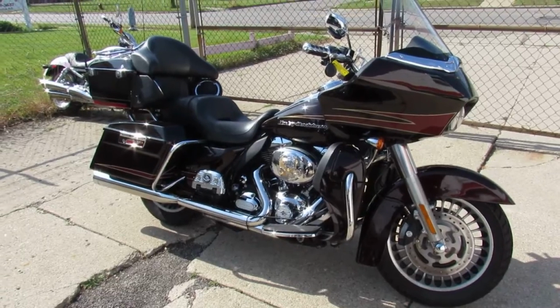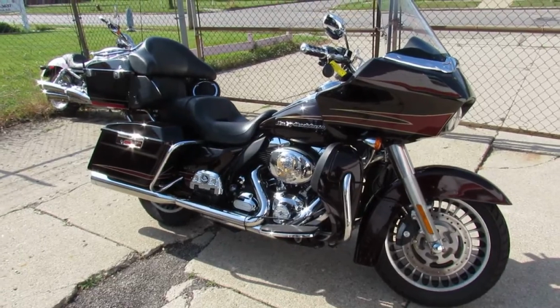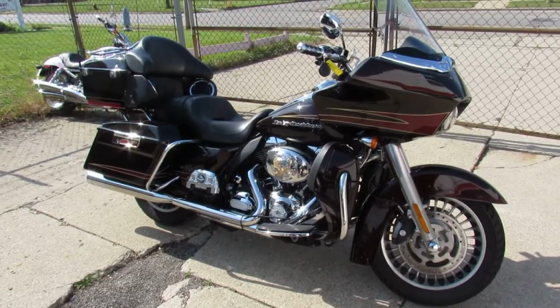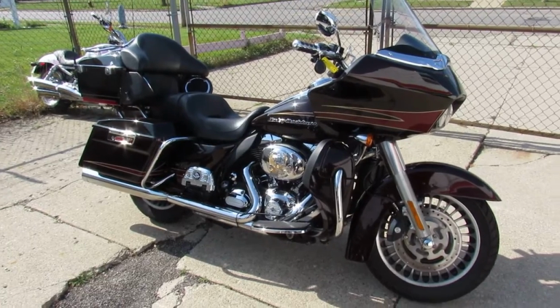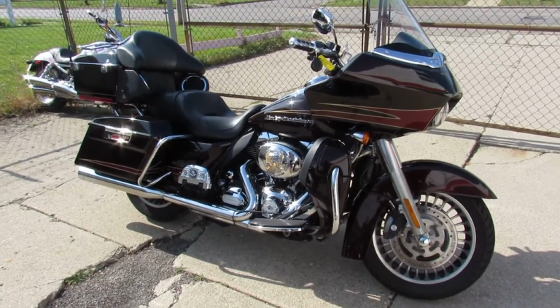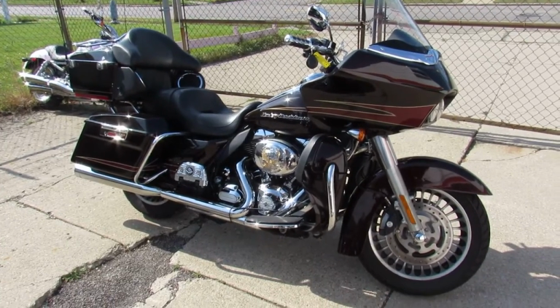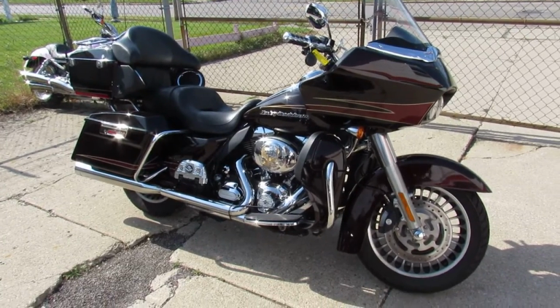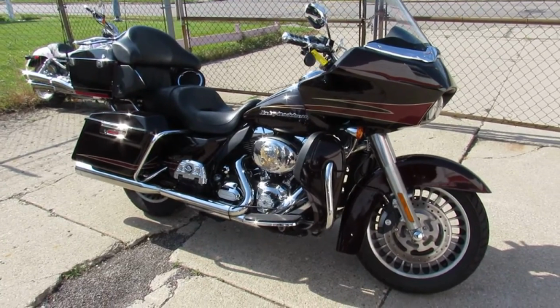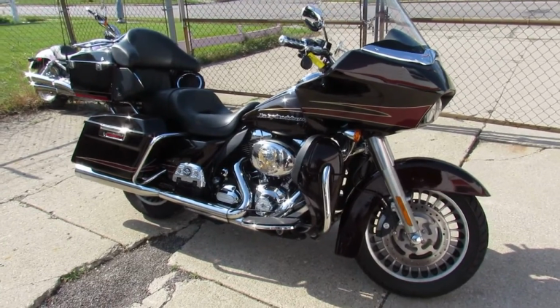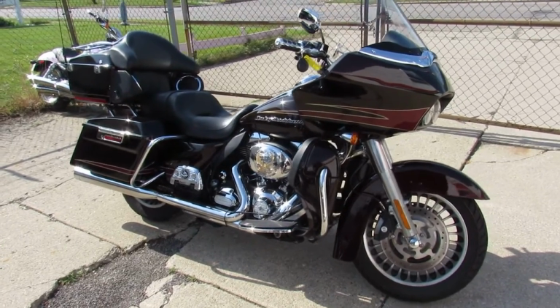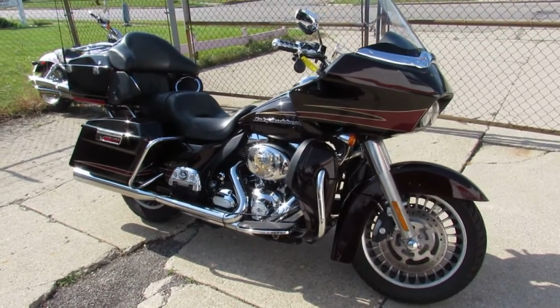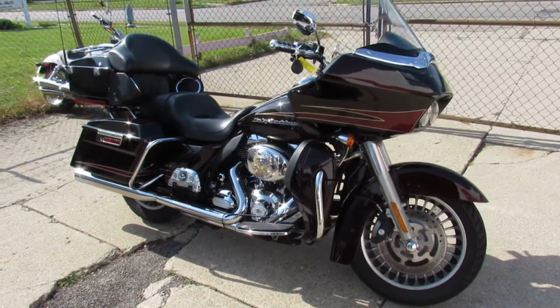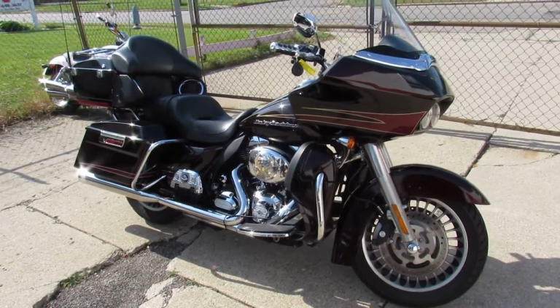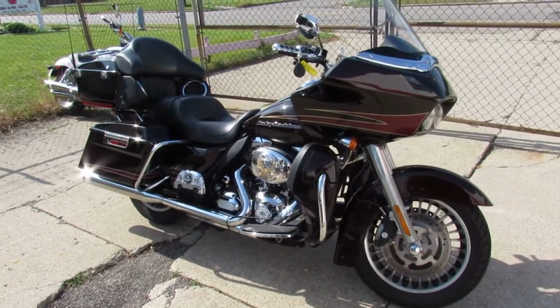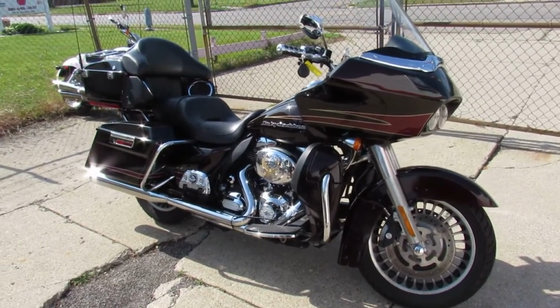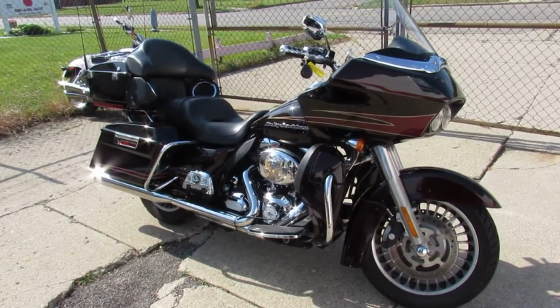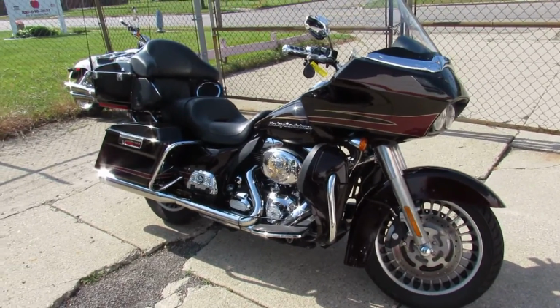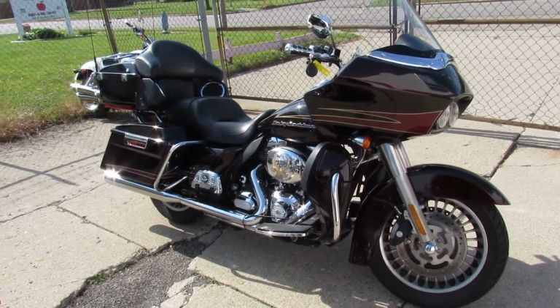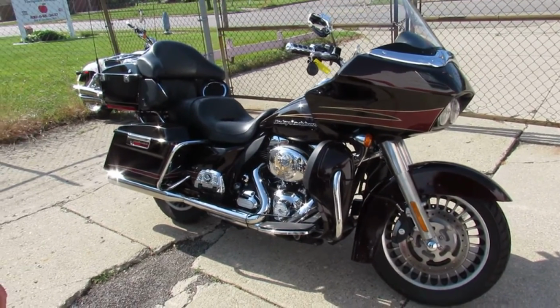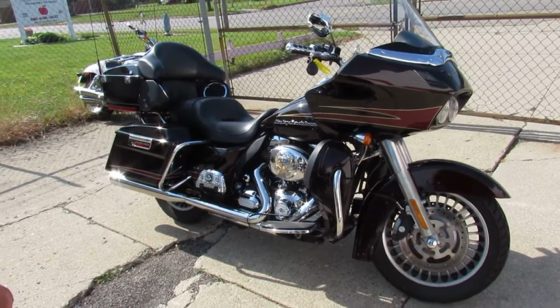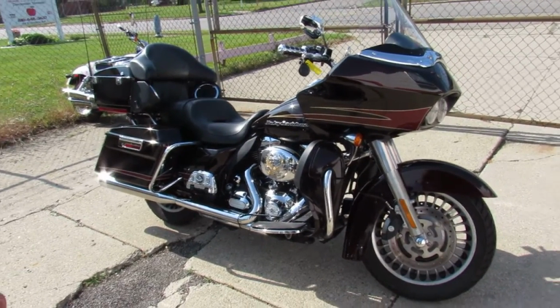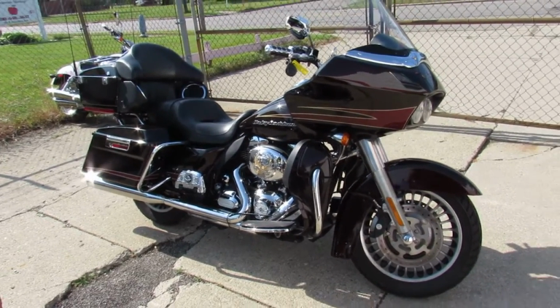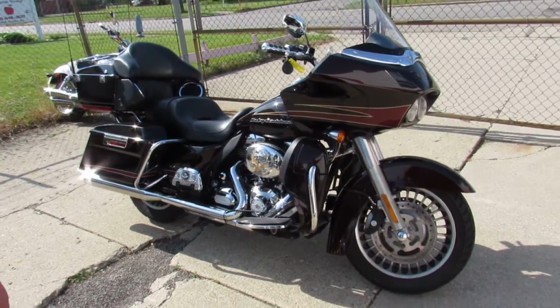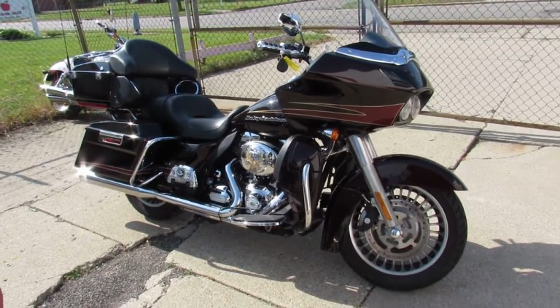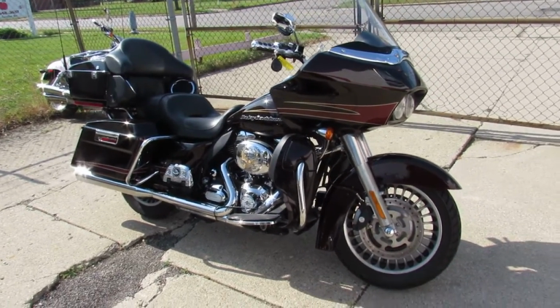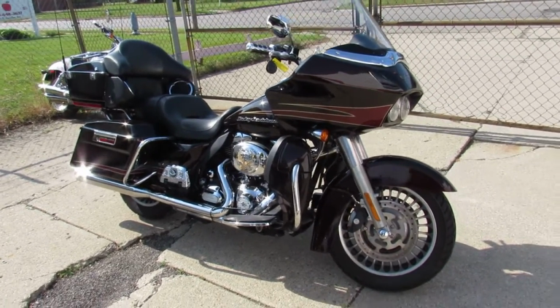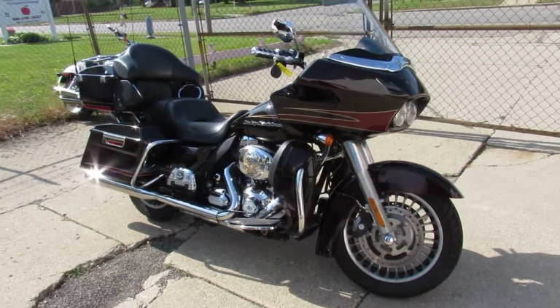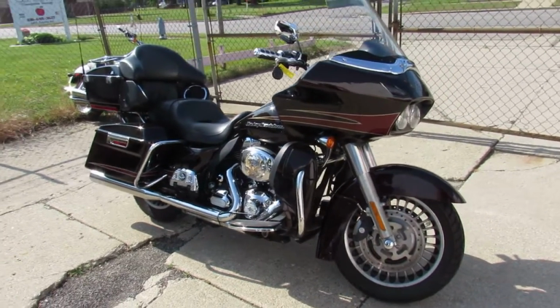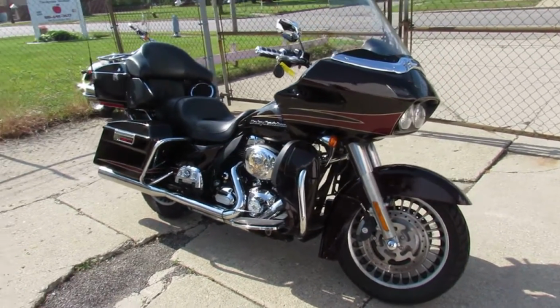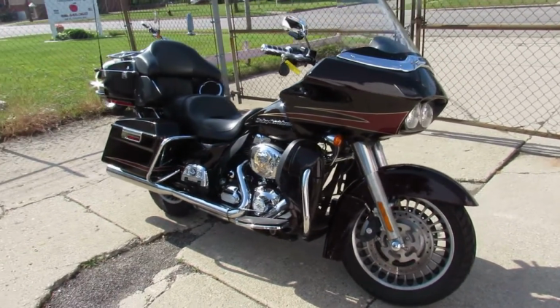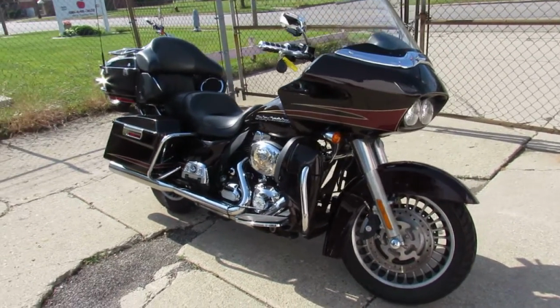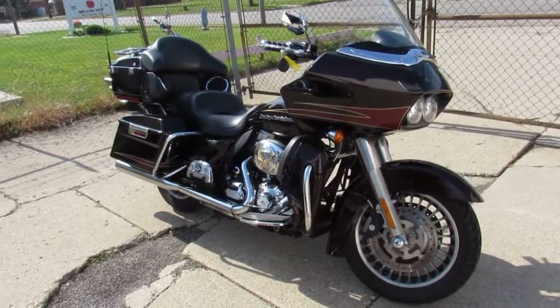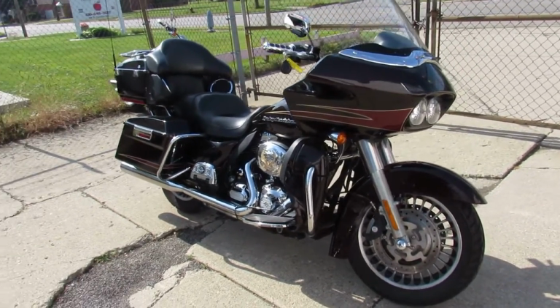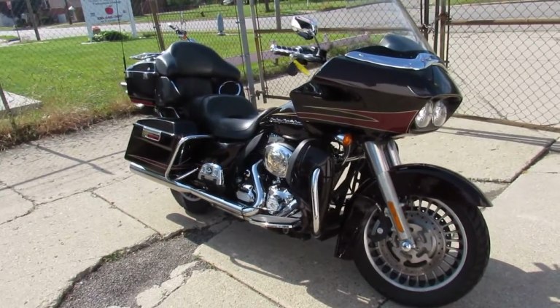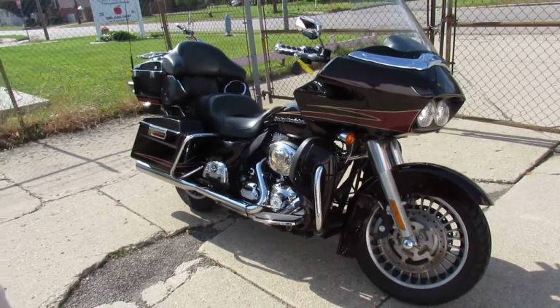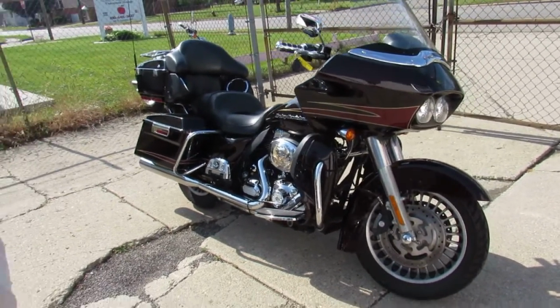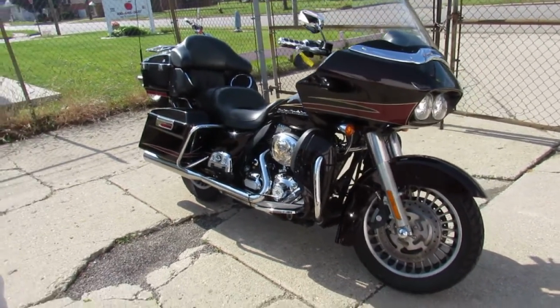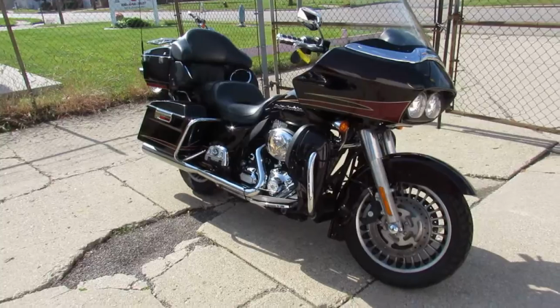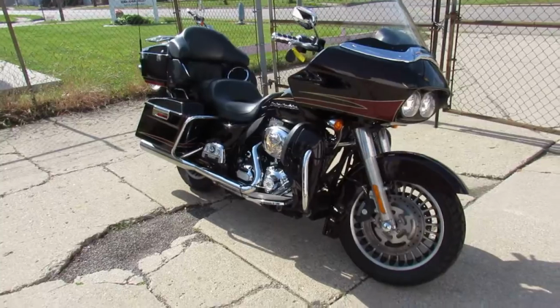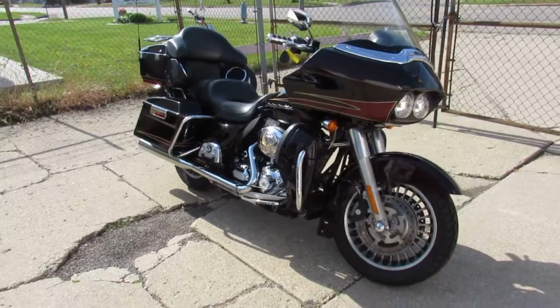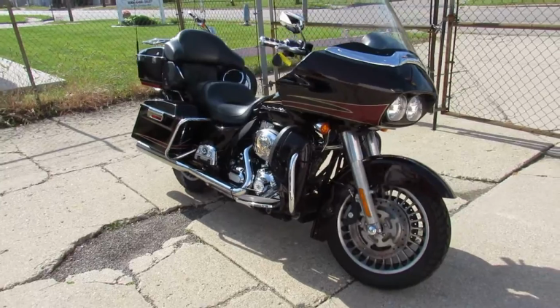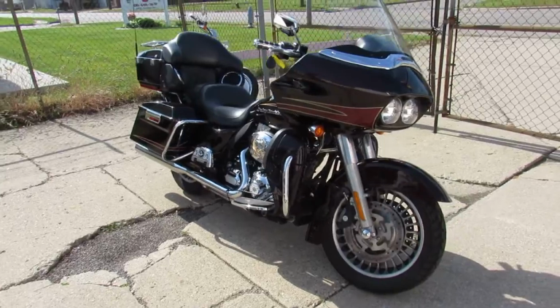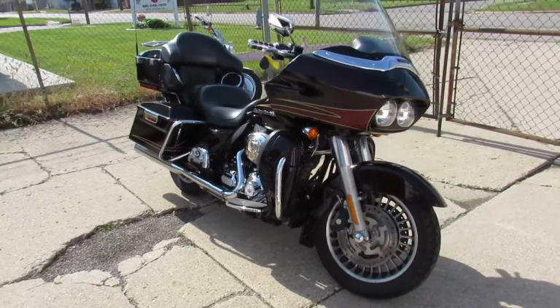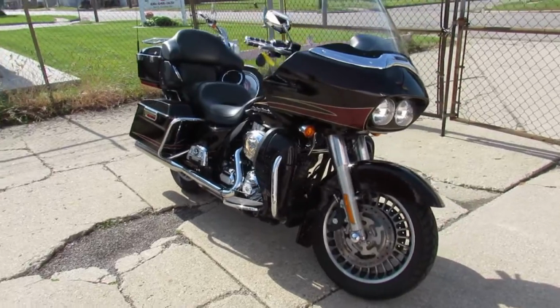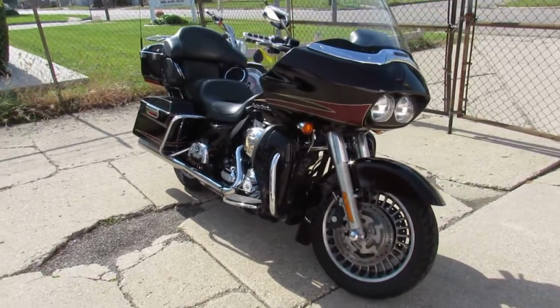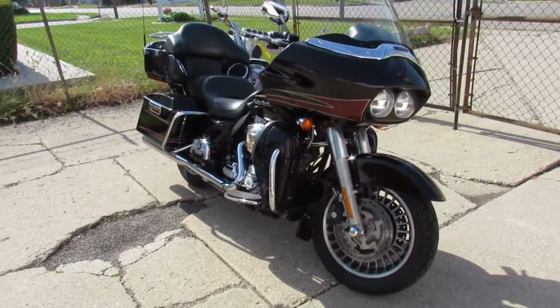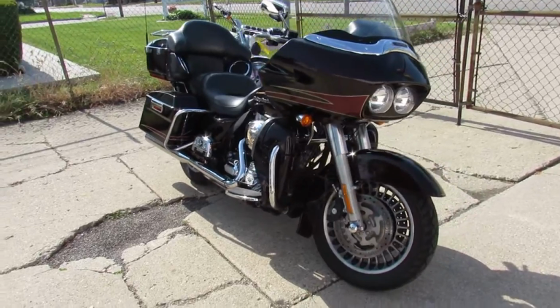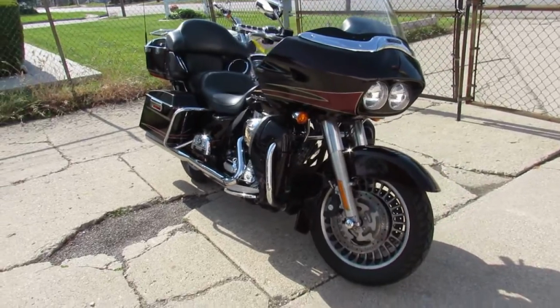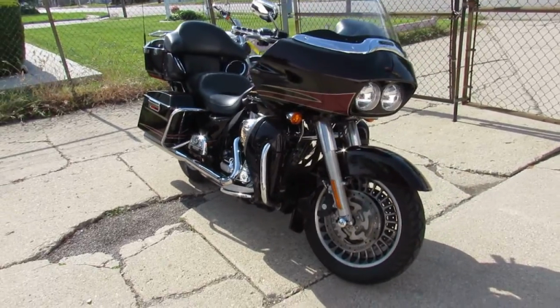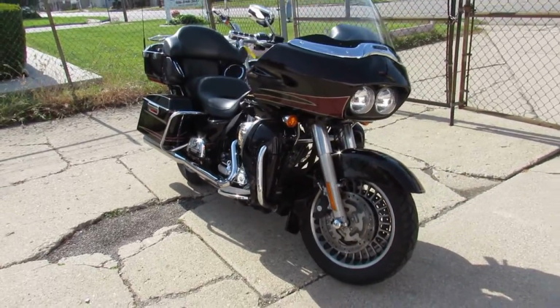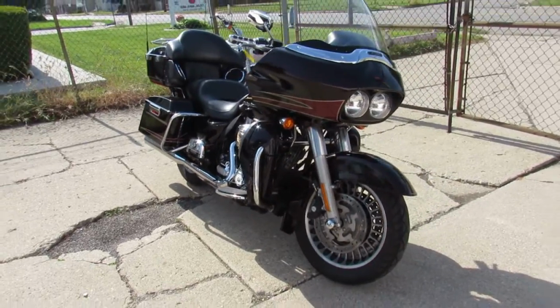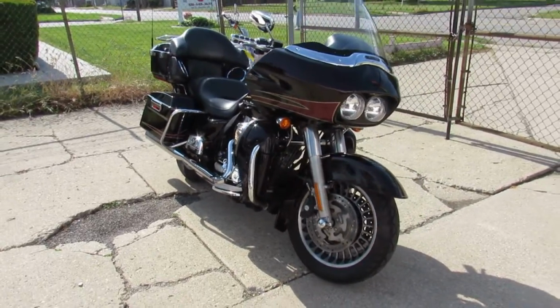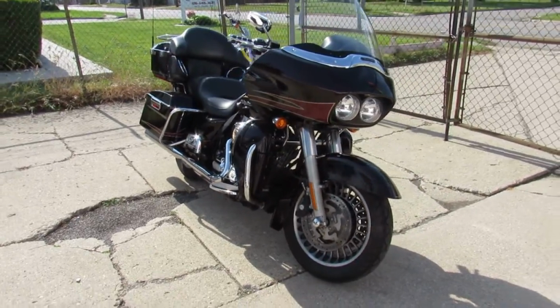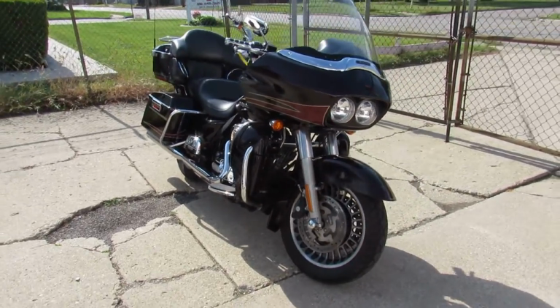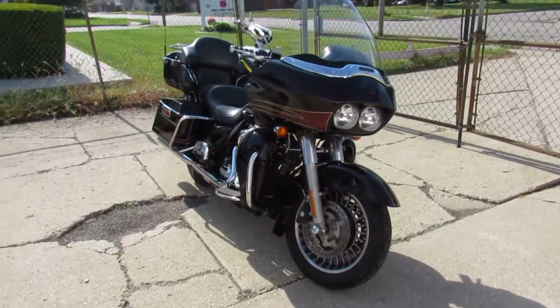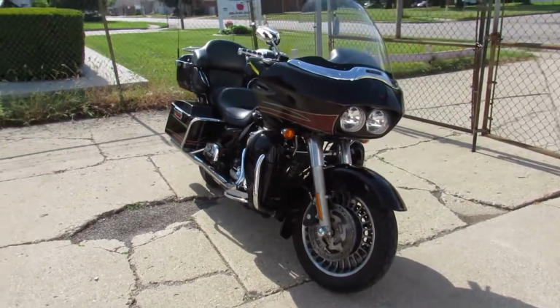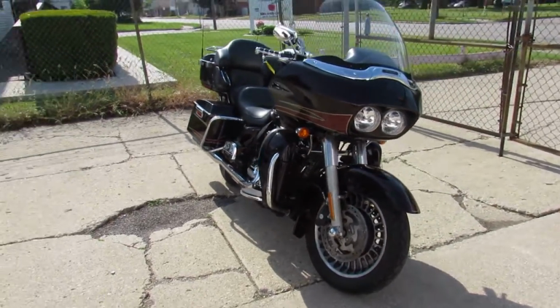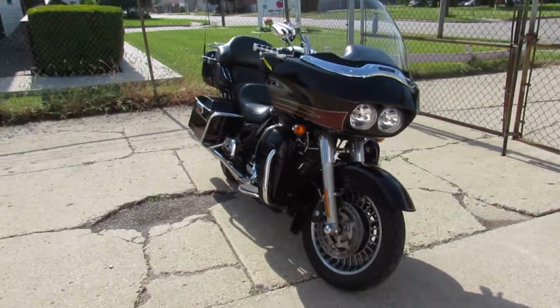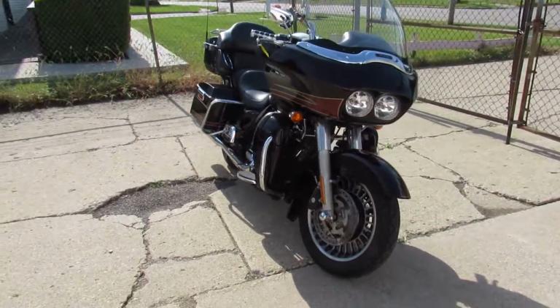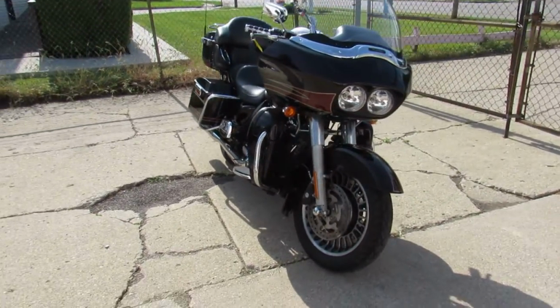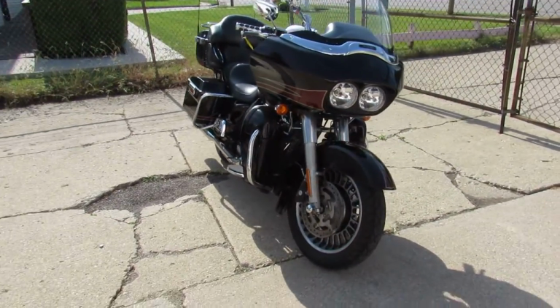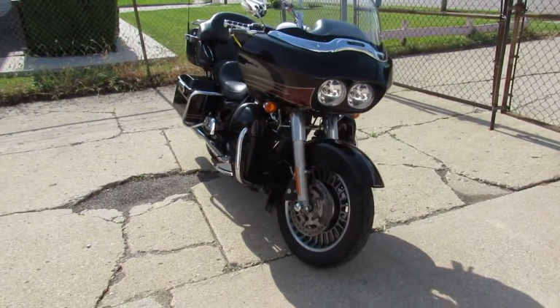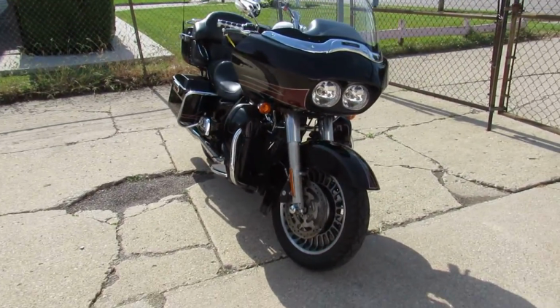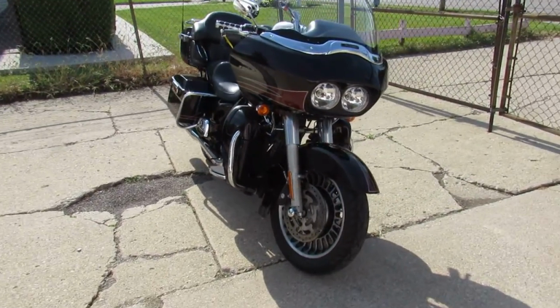Hey guys, ApprovalPowersports.com here. Anybody looking for a used bike, we've got them in stock. Over 250 used bikes left in stock.